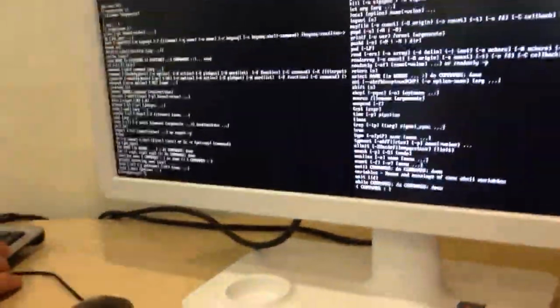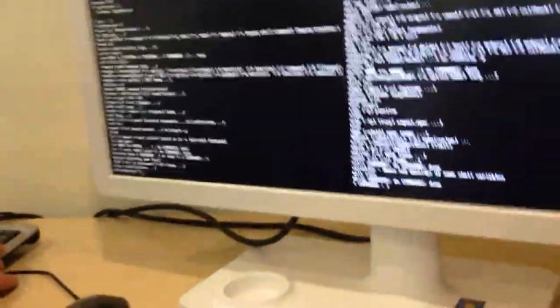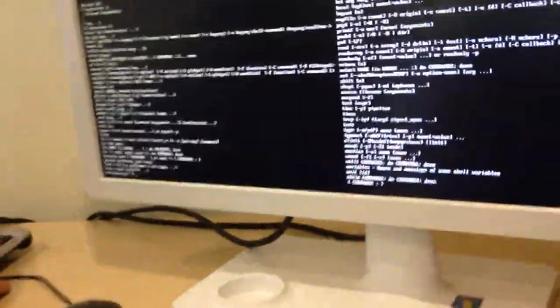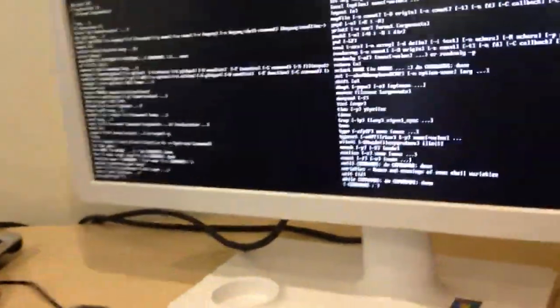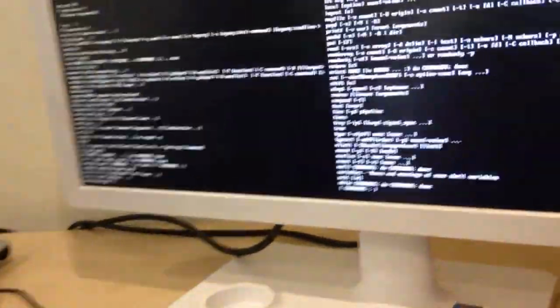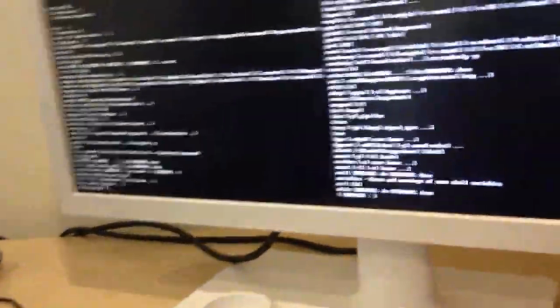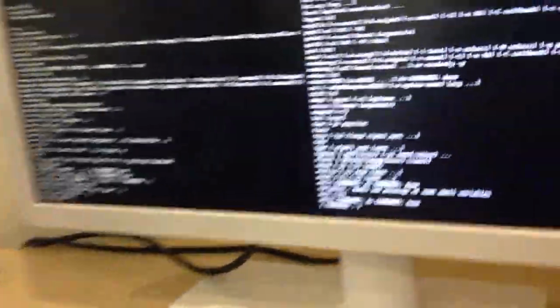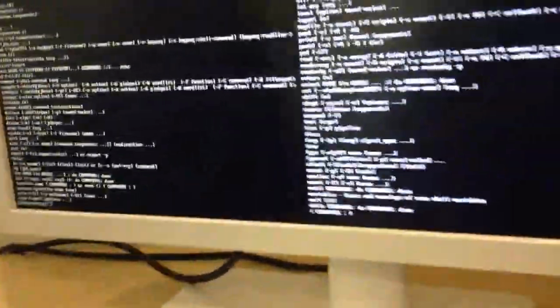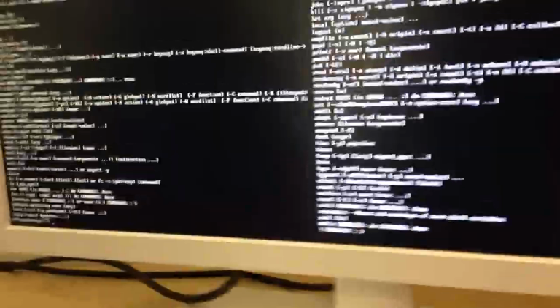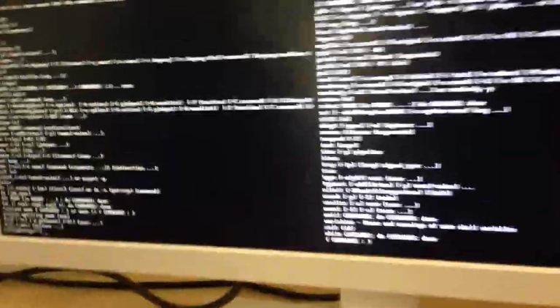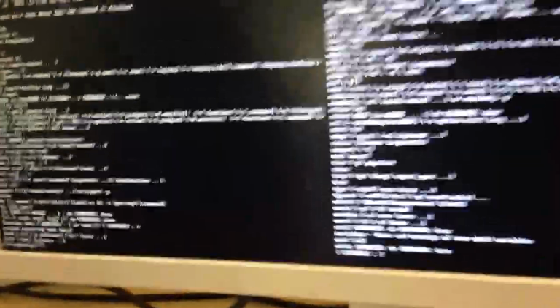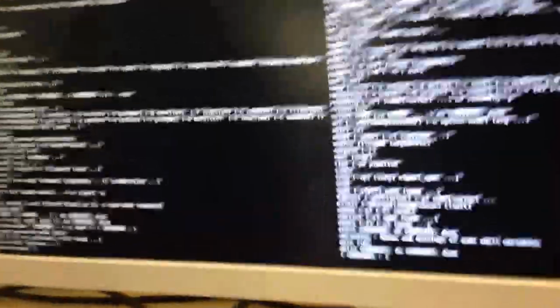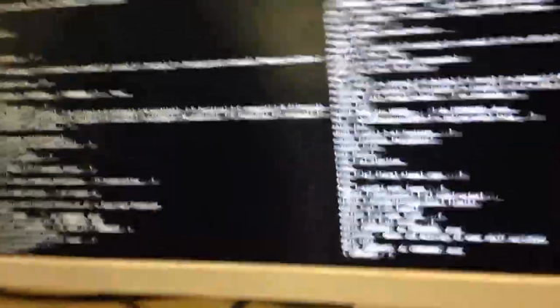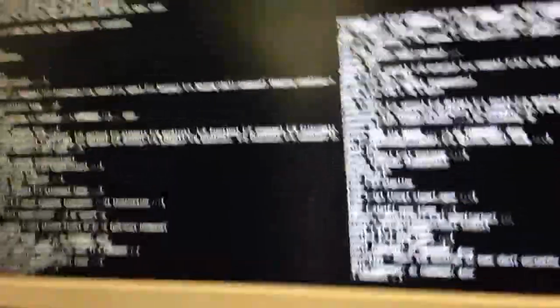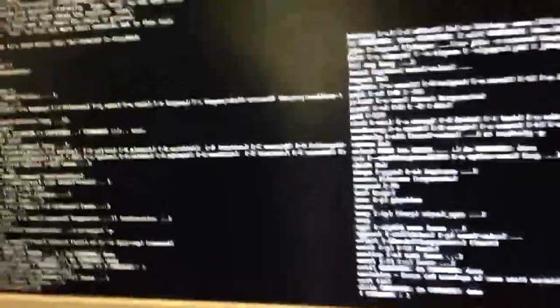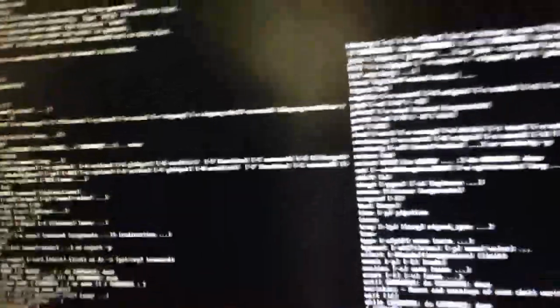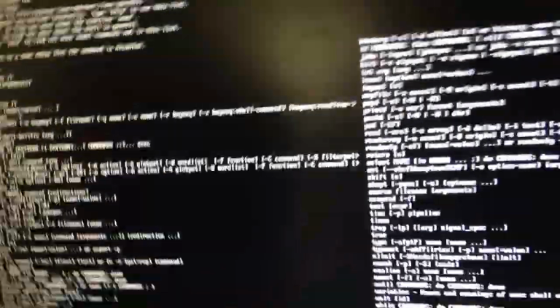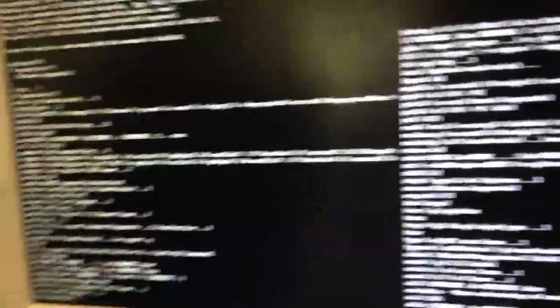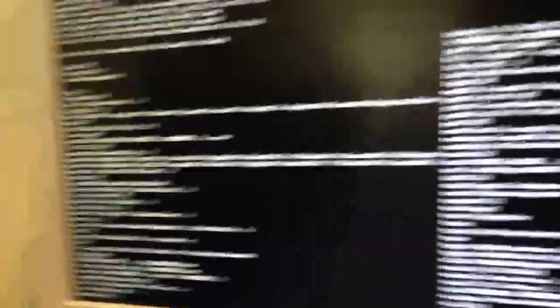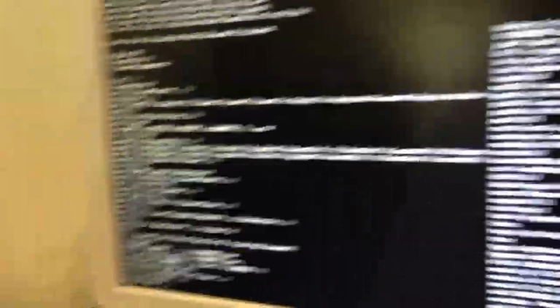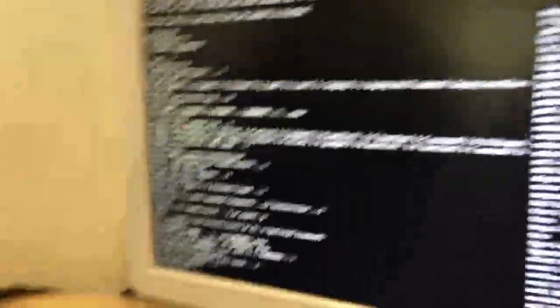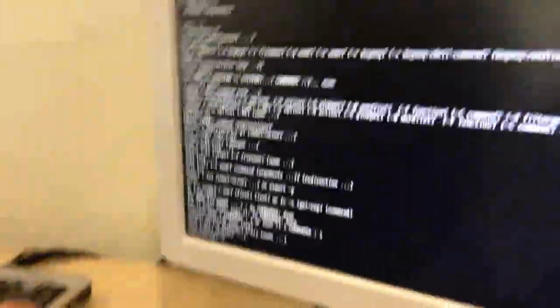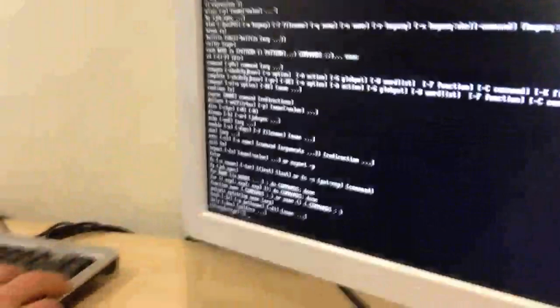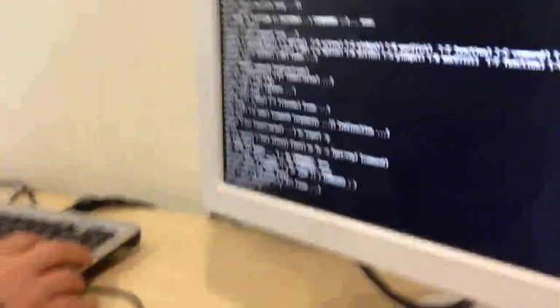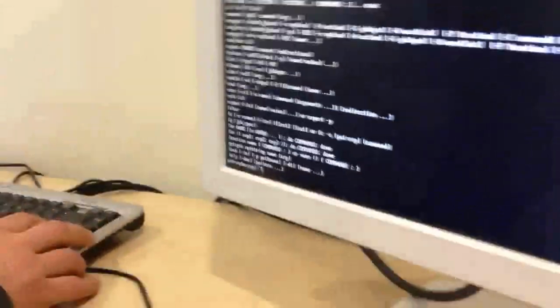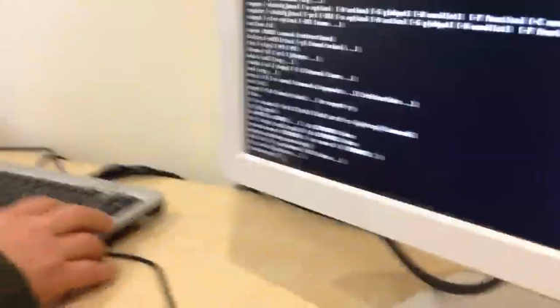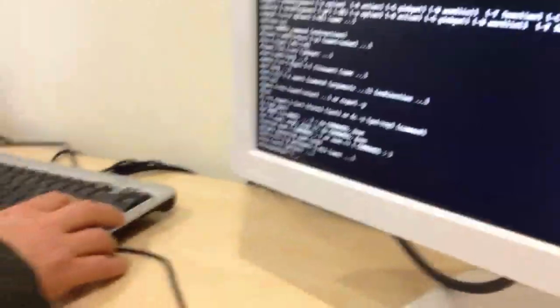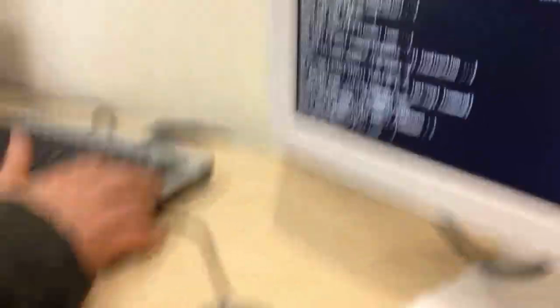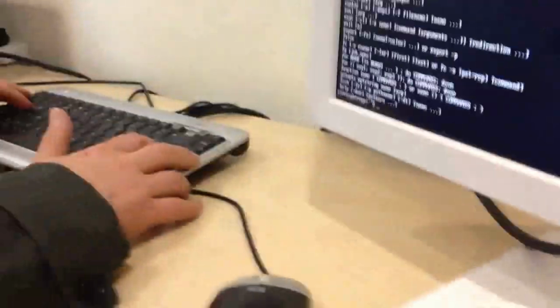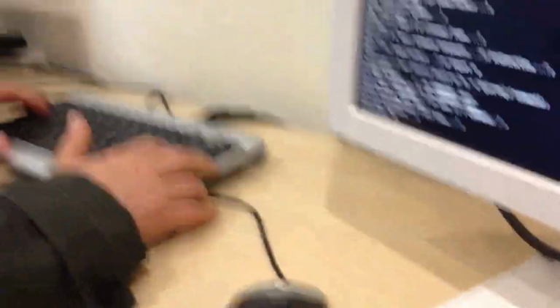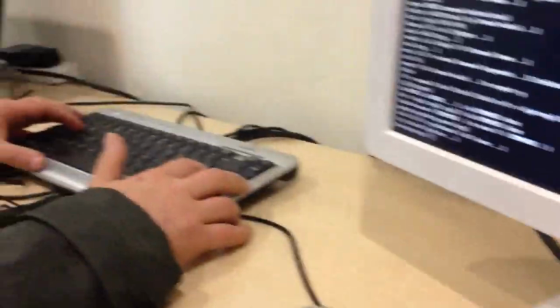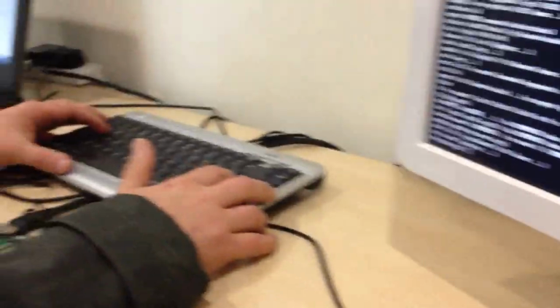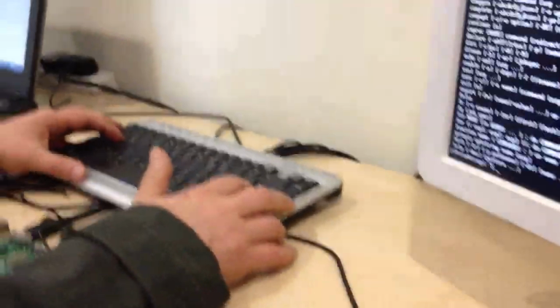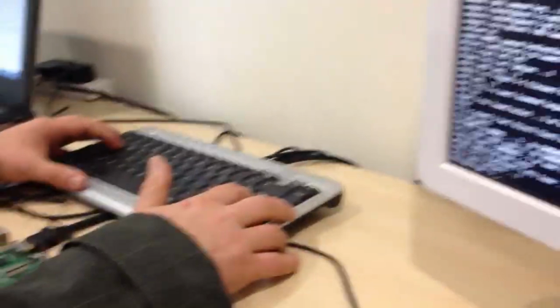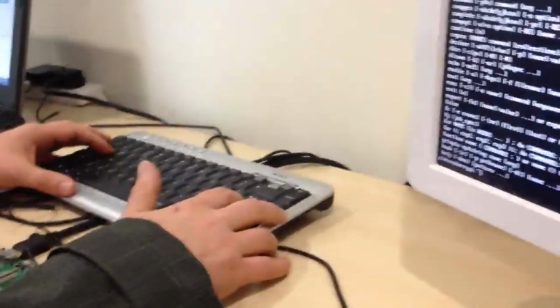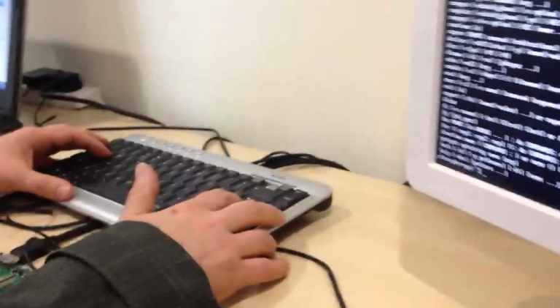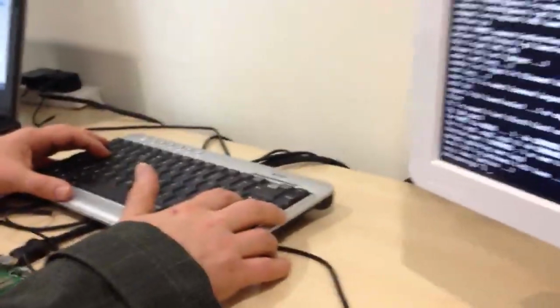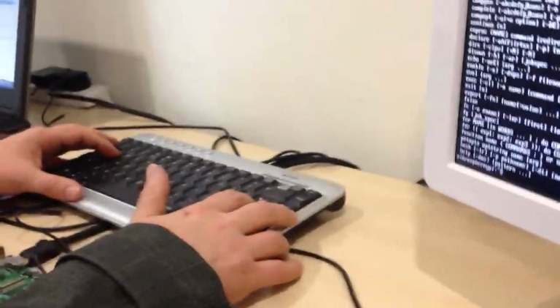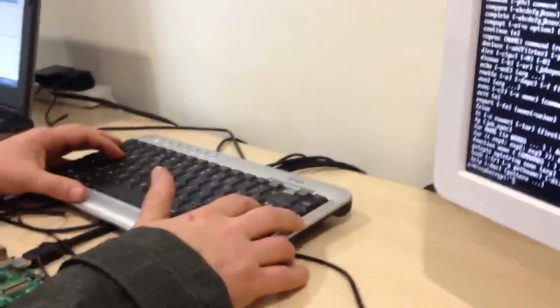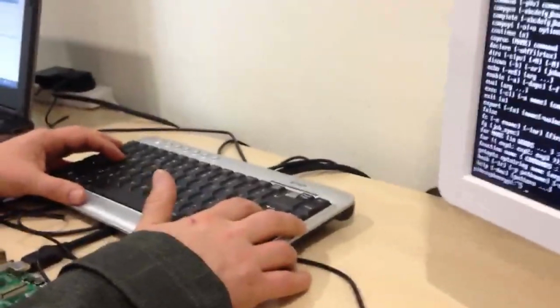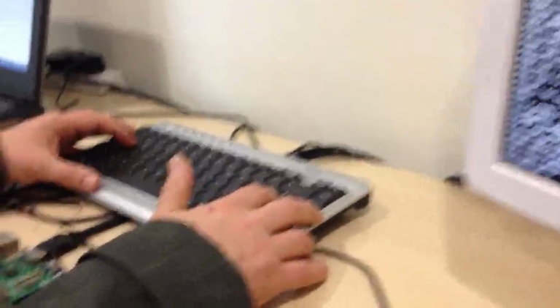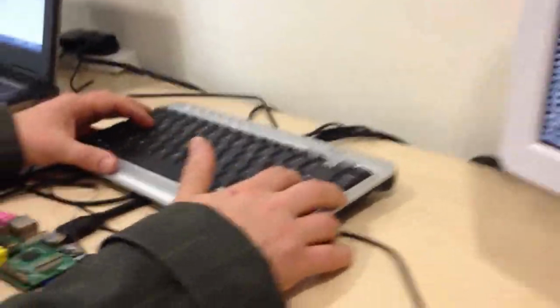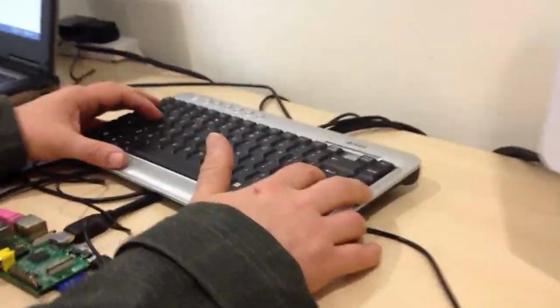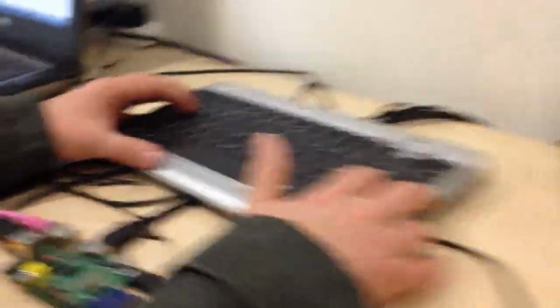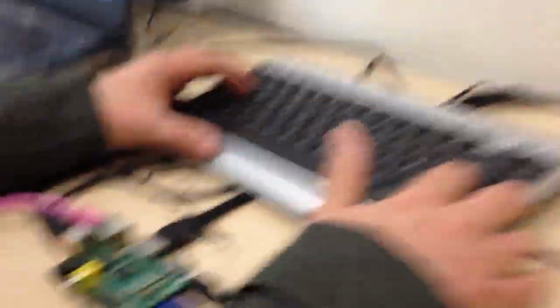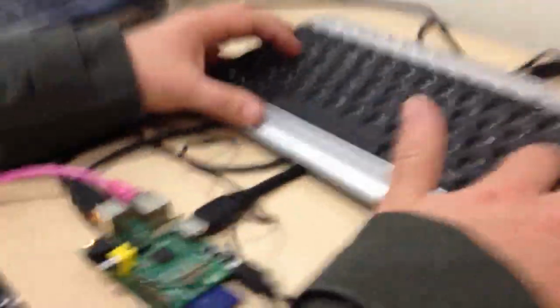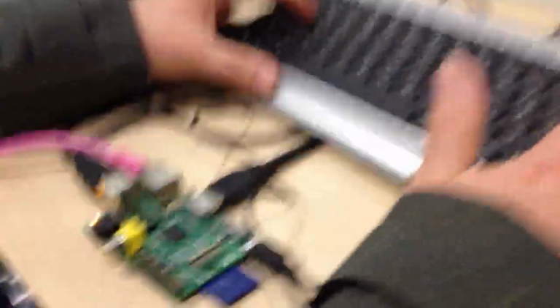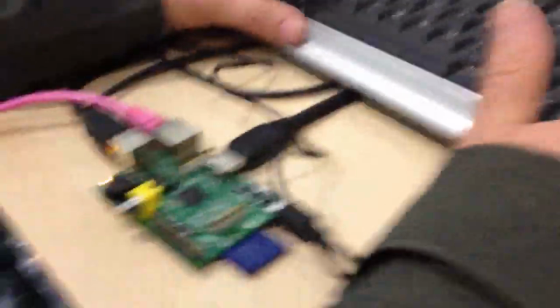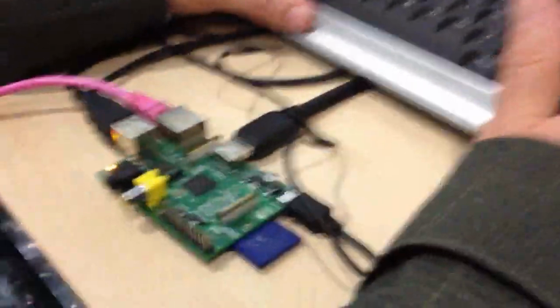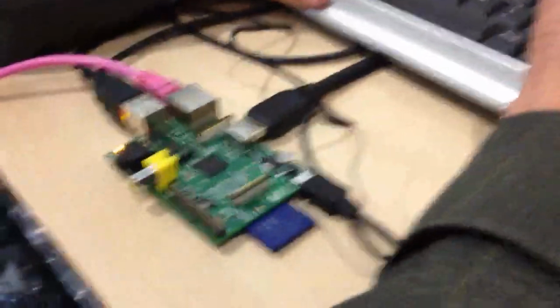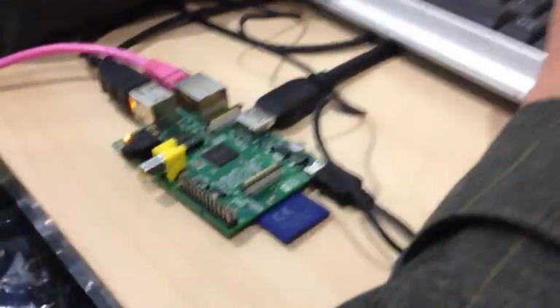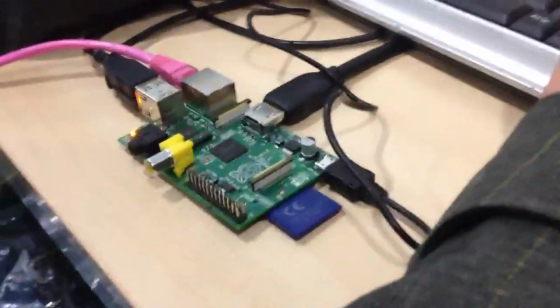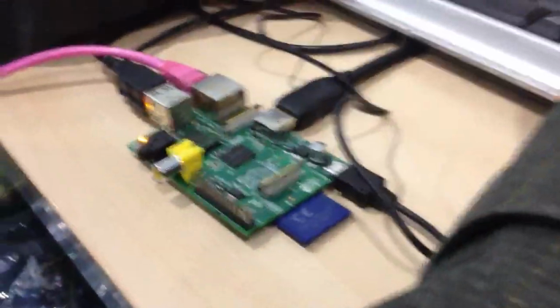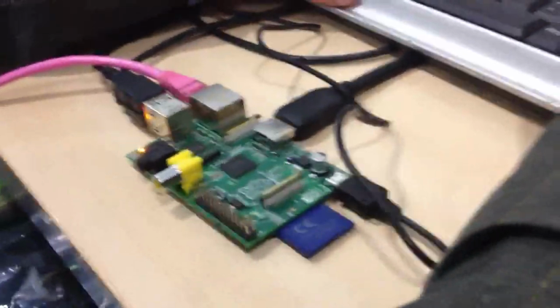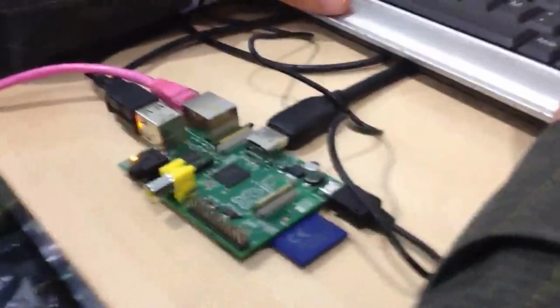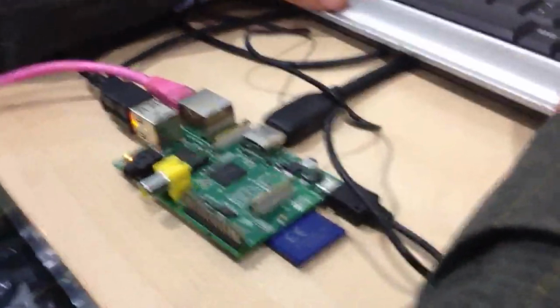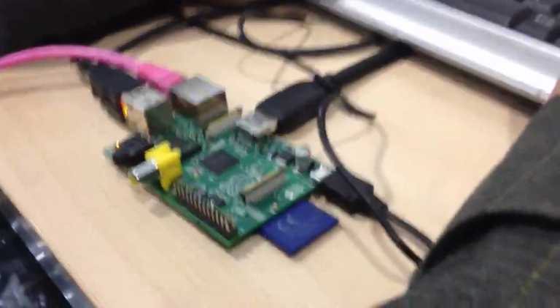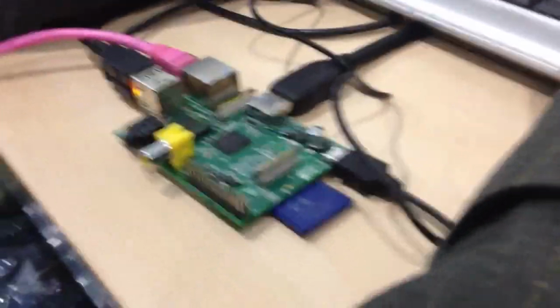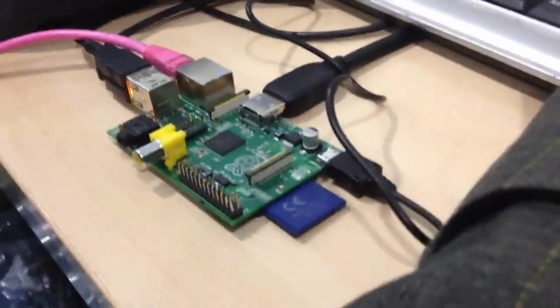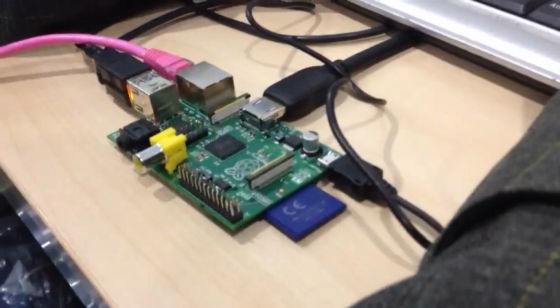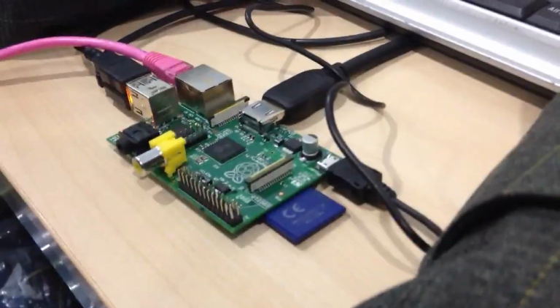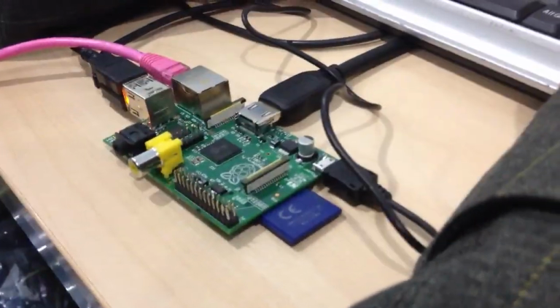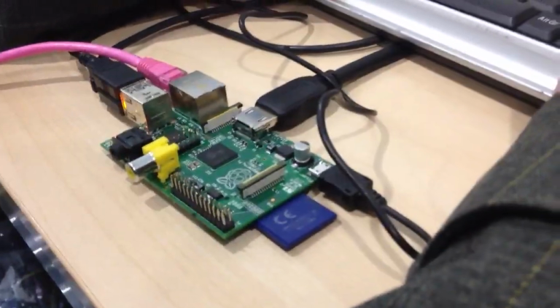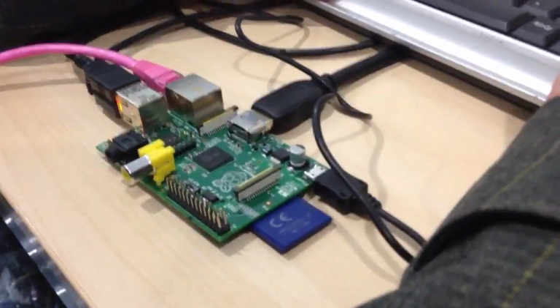There we go, and that's Part Two — our switch on. Raspberry Pi. Bye! Bye!